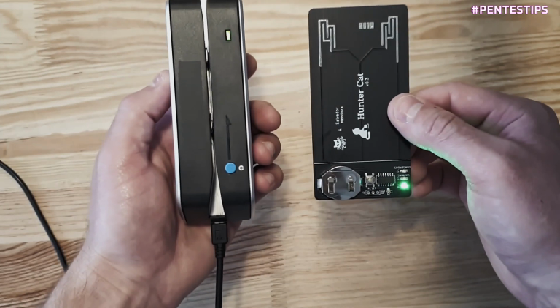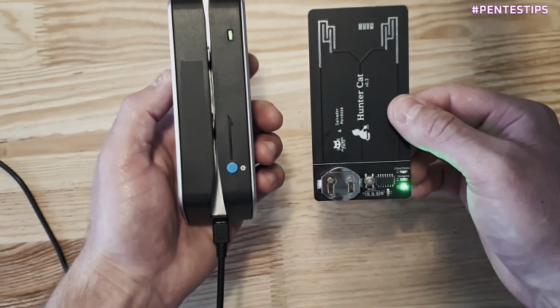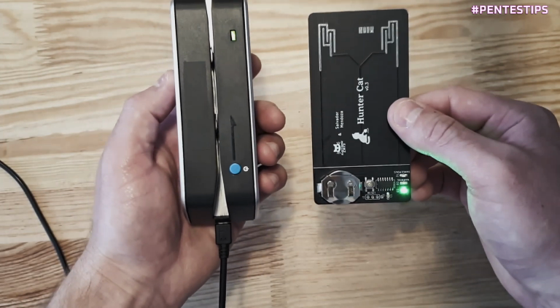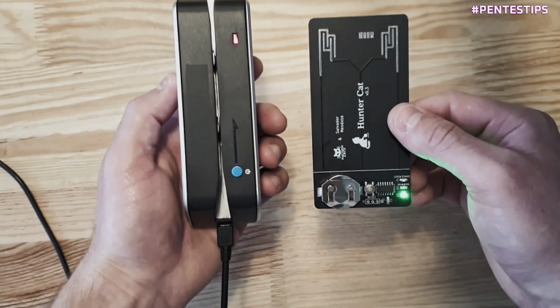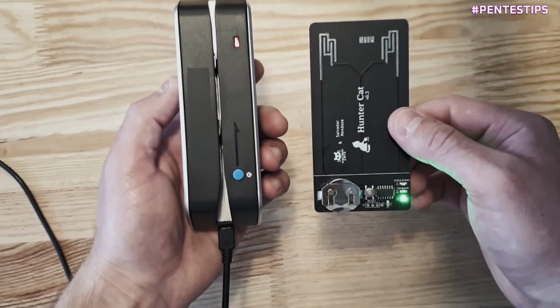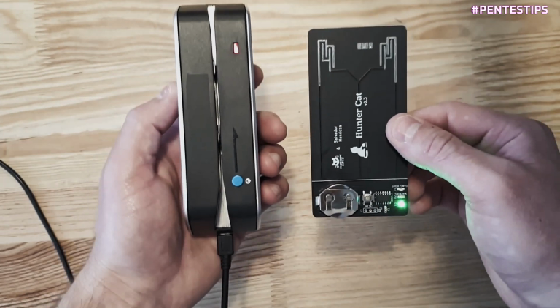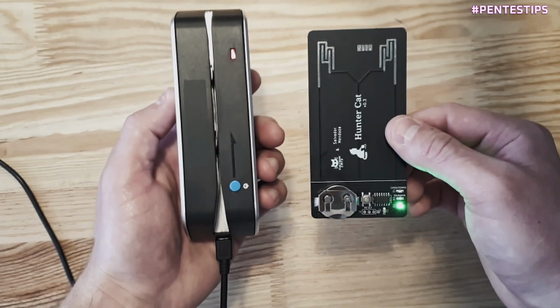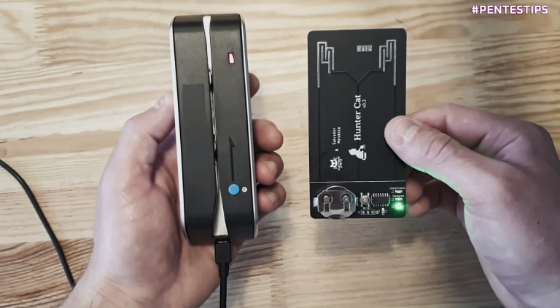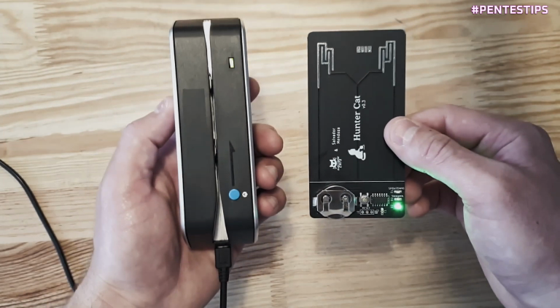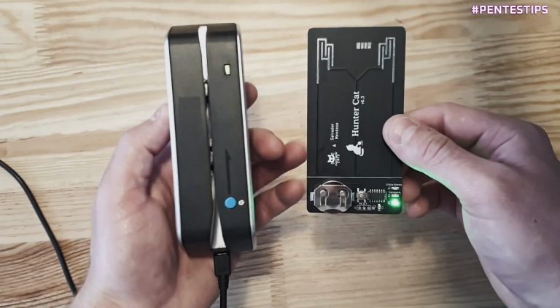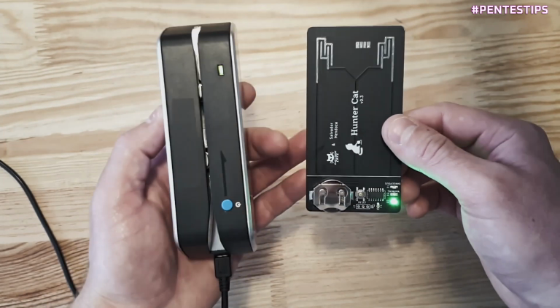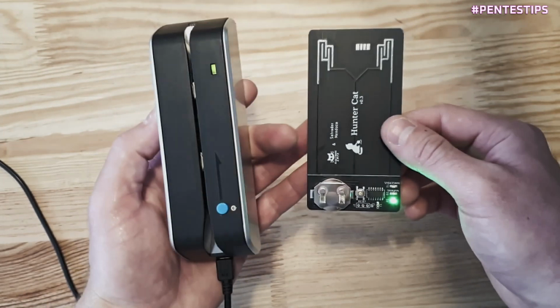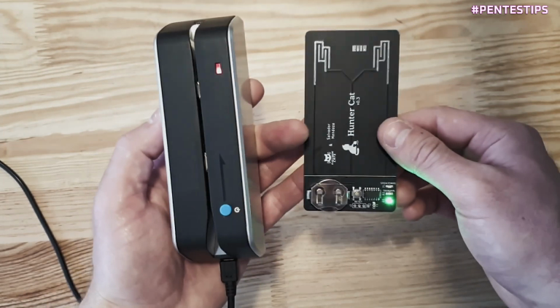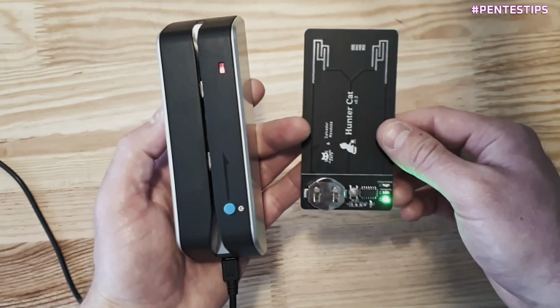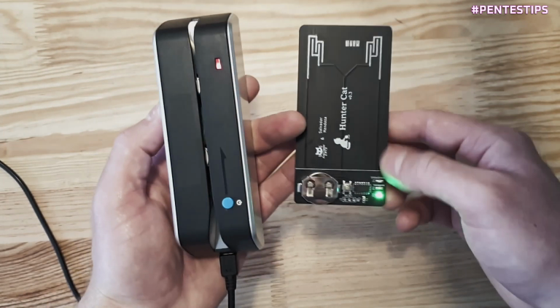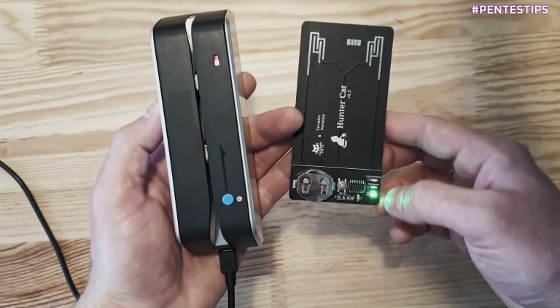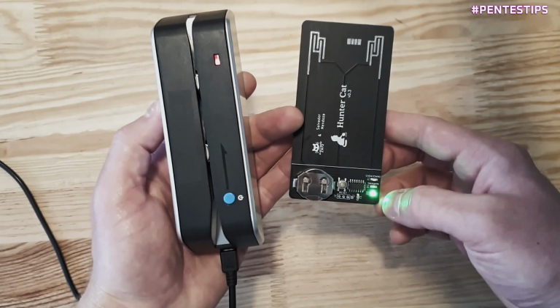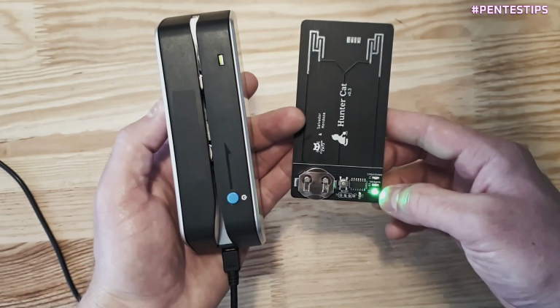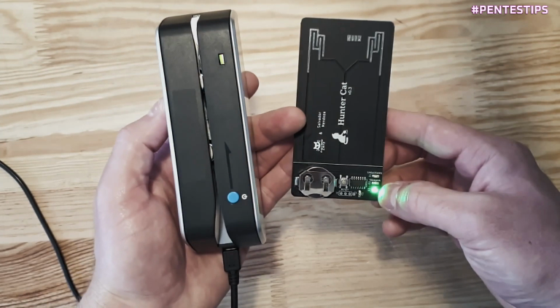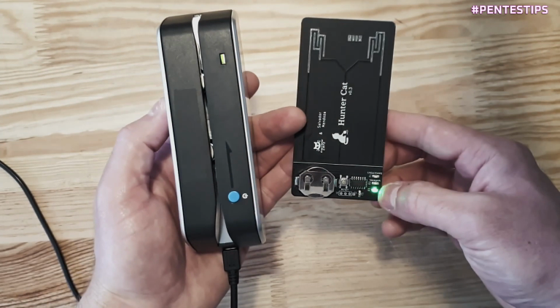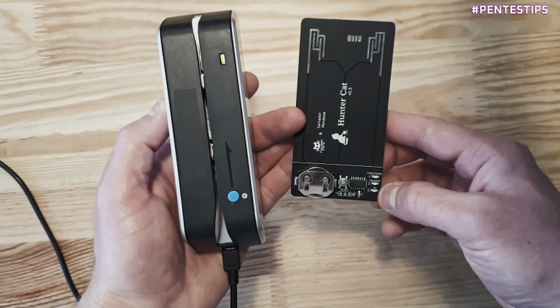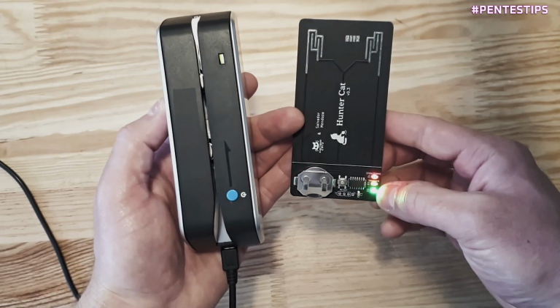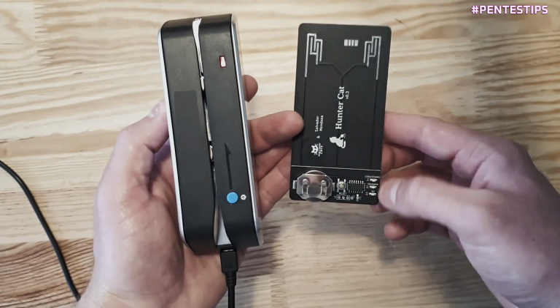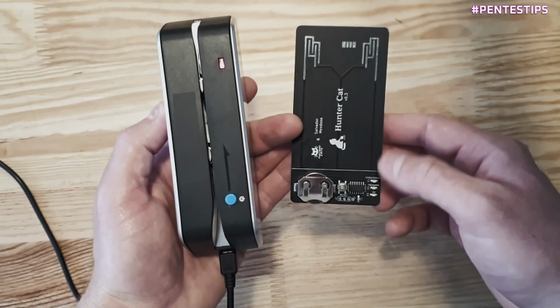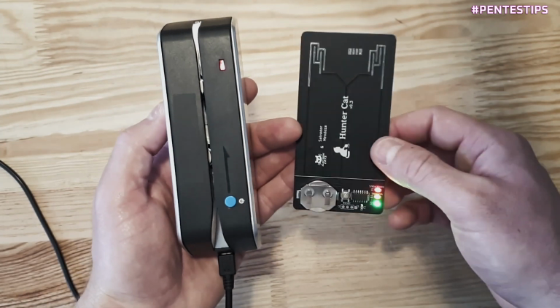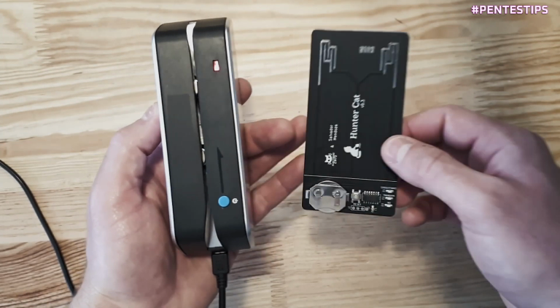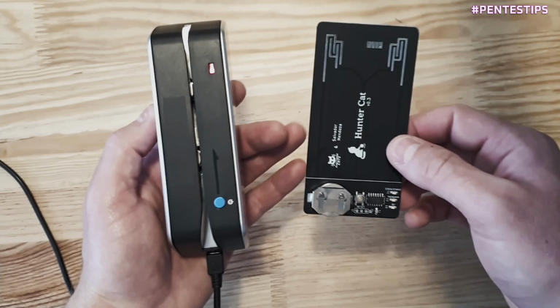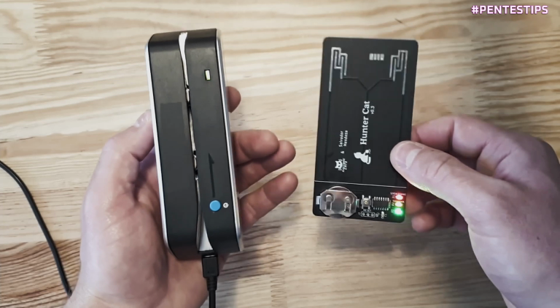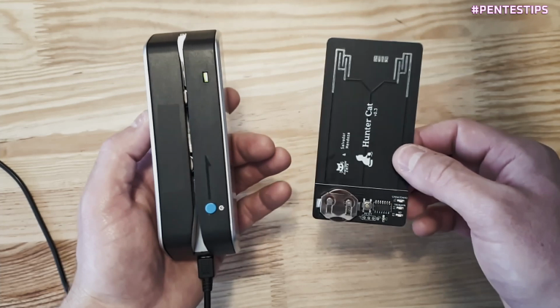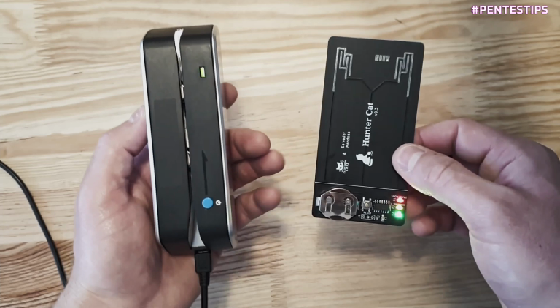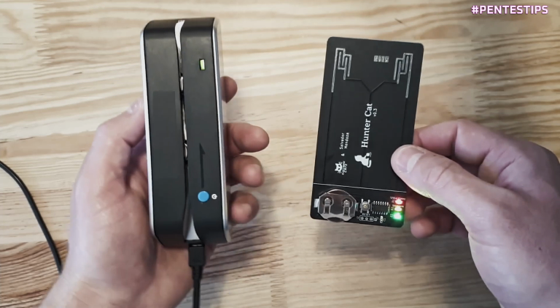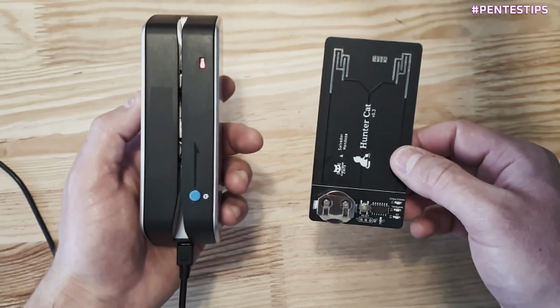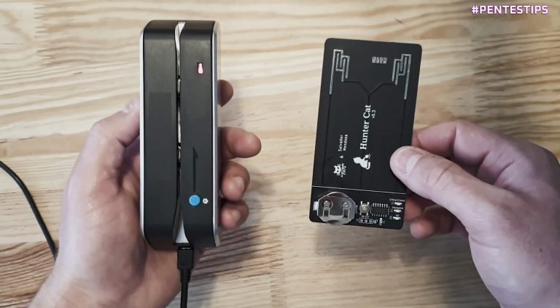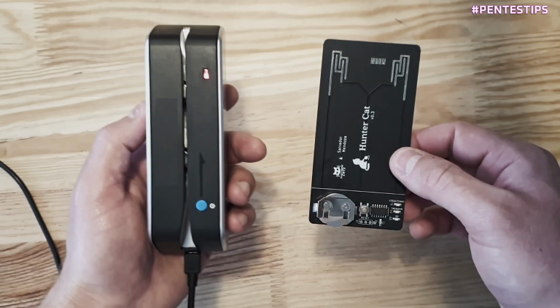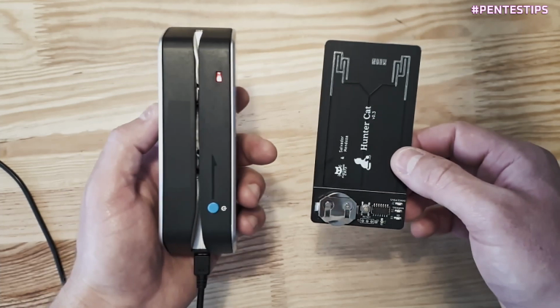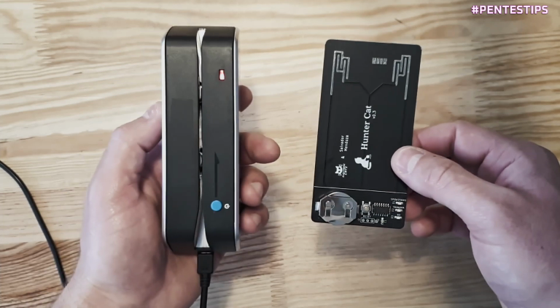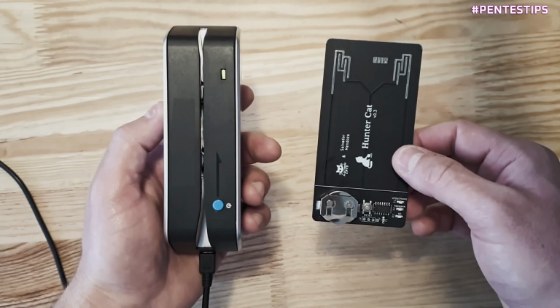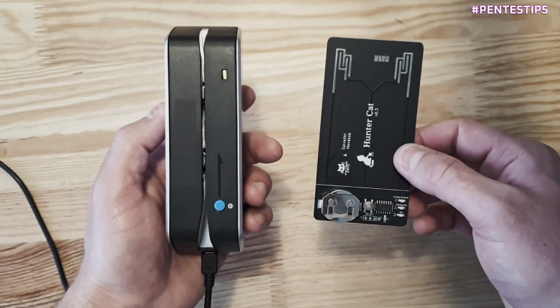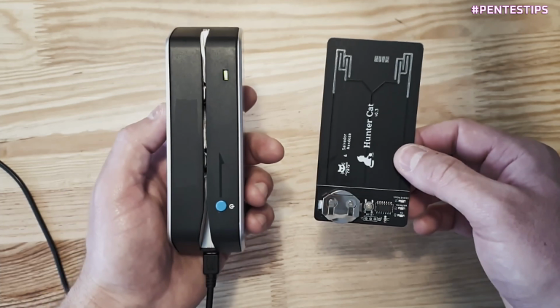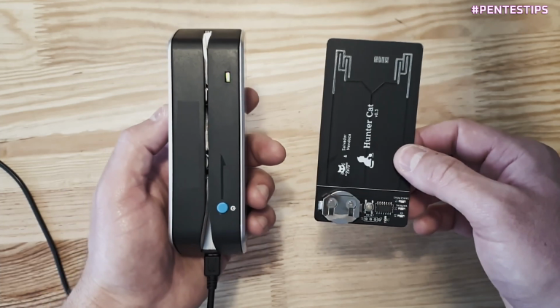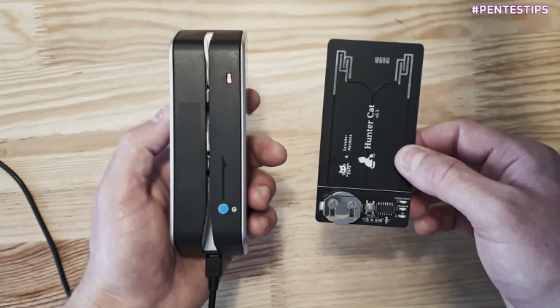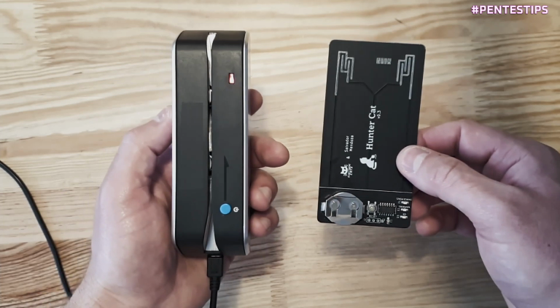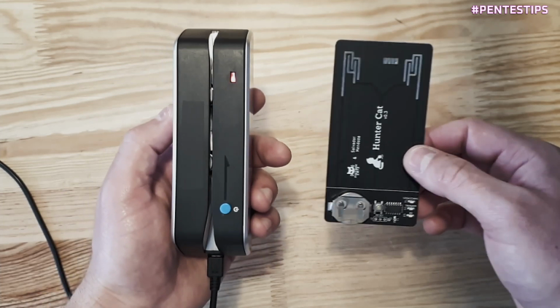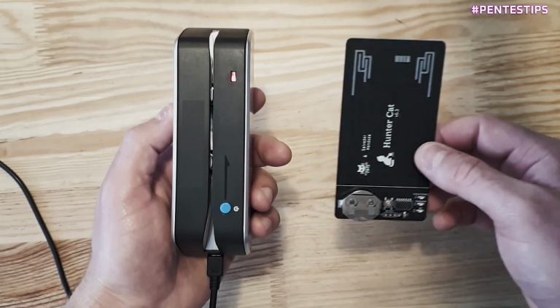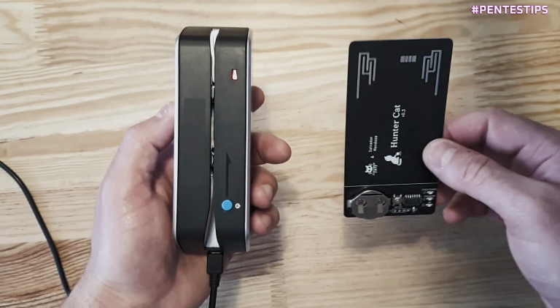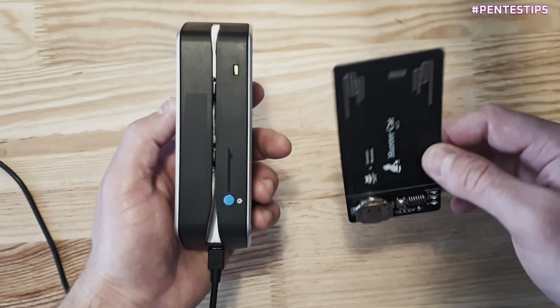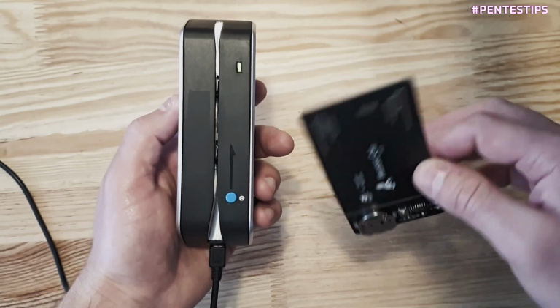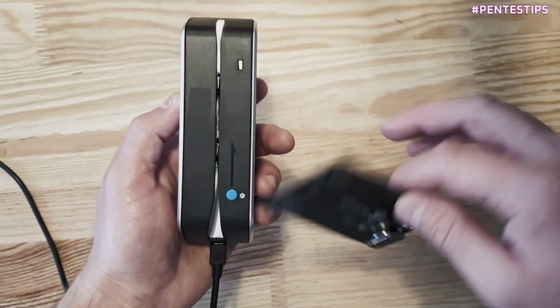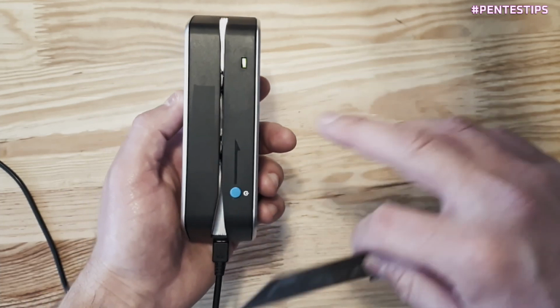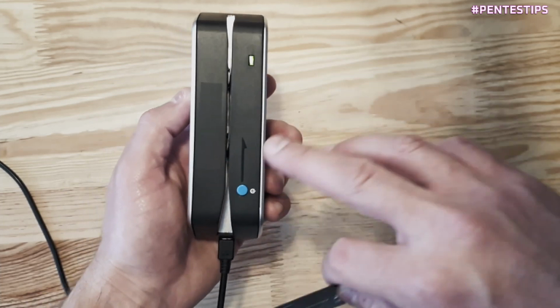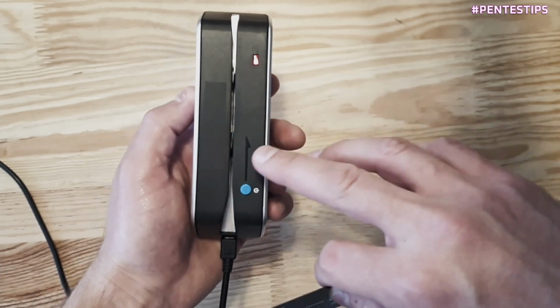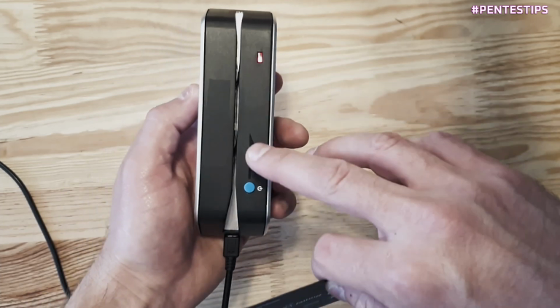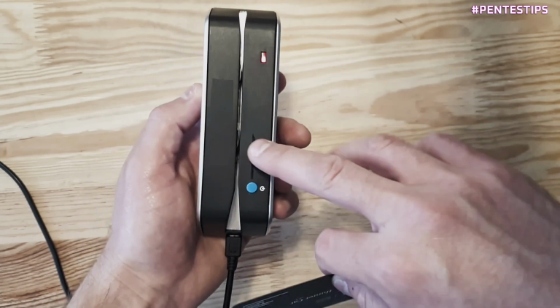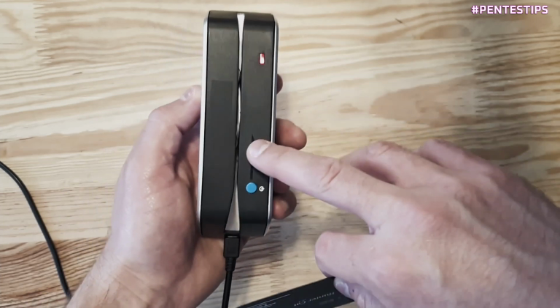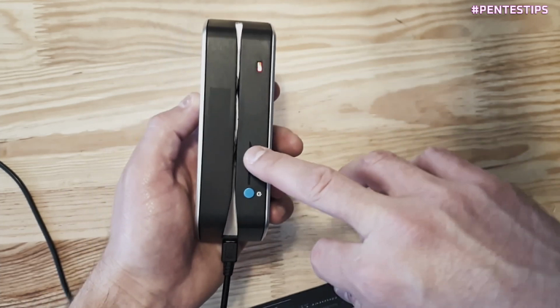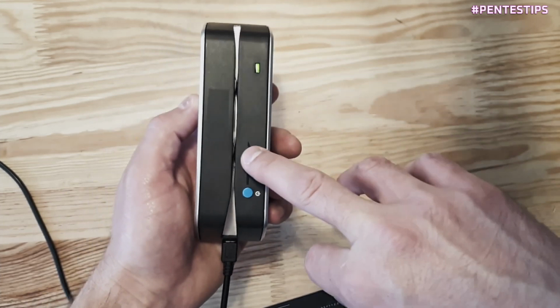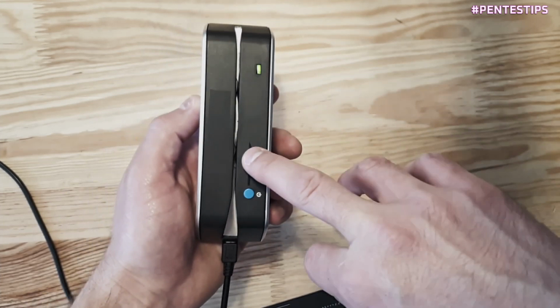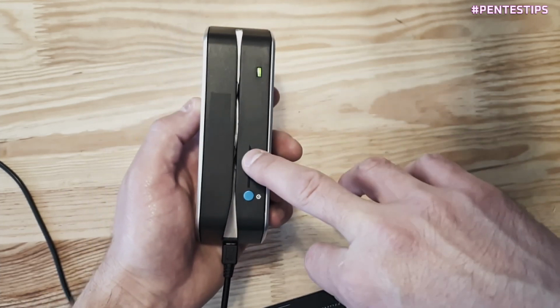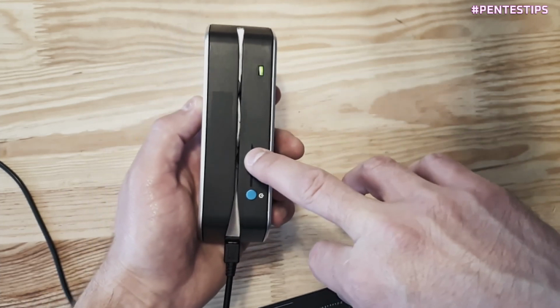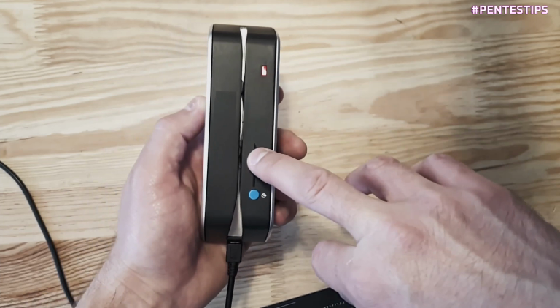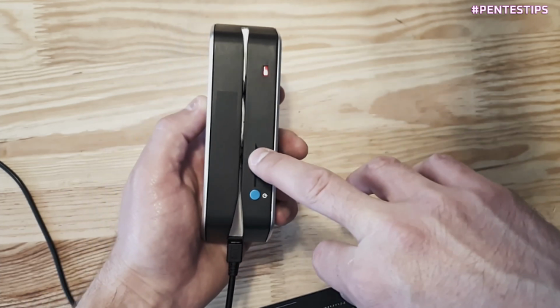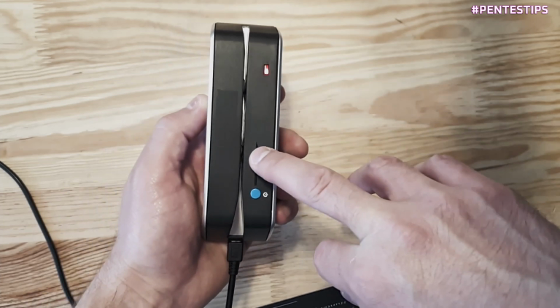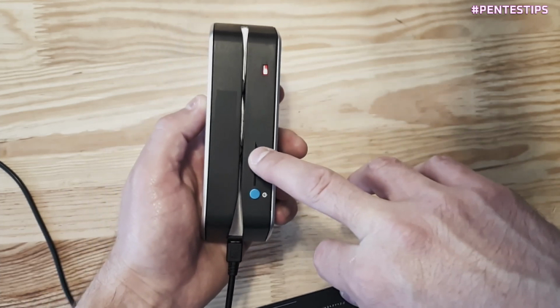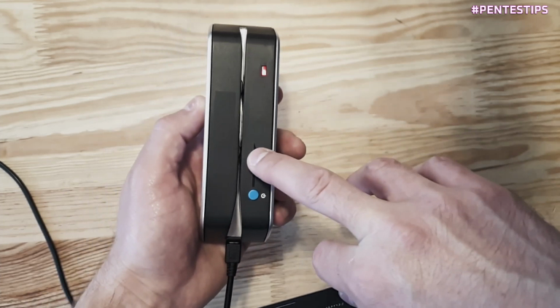And now I have the green LED, so the device is 100% sure that this is only one reading head.